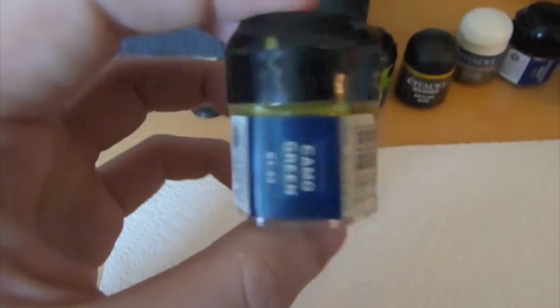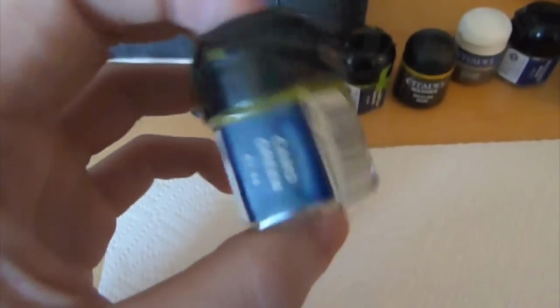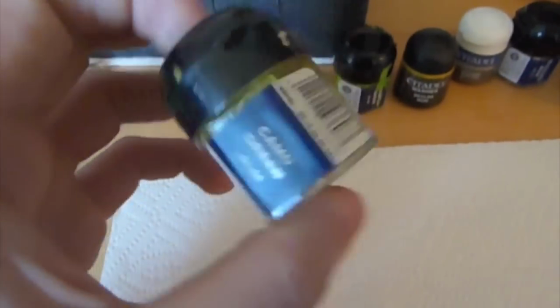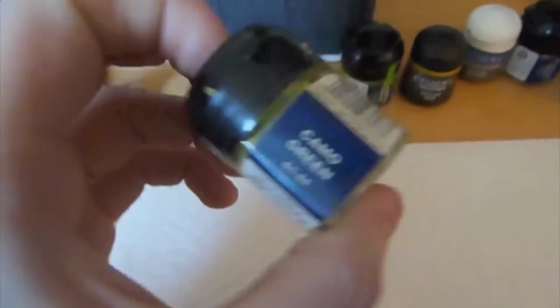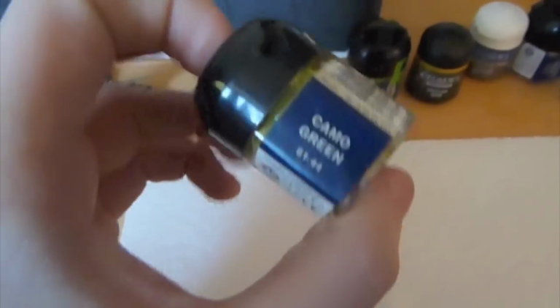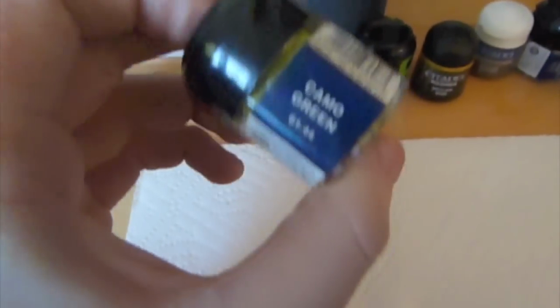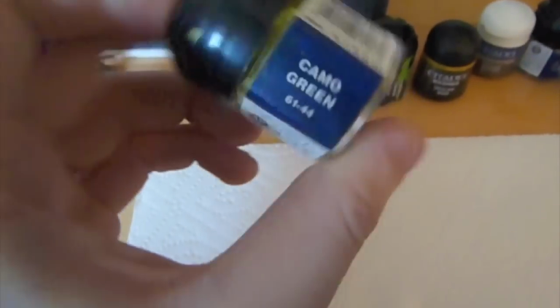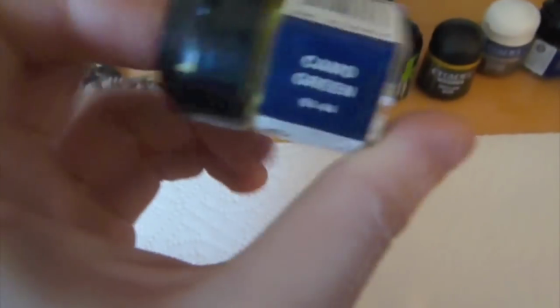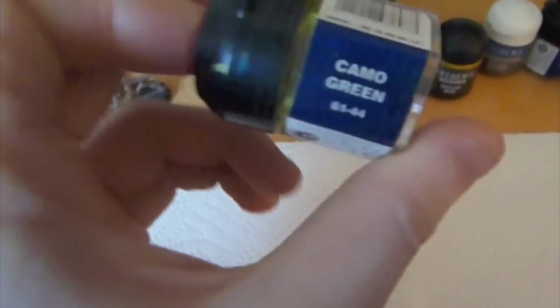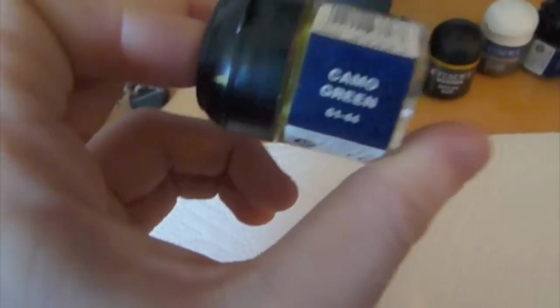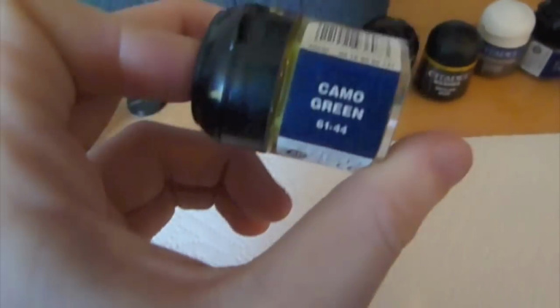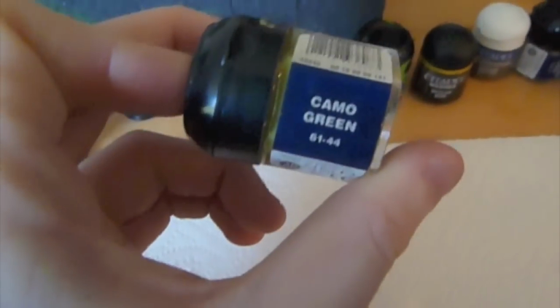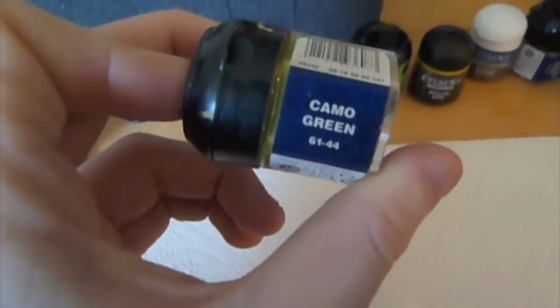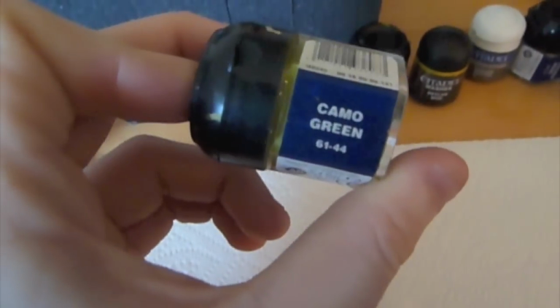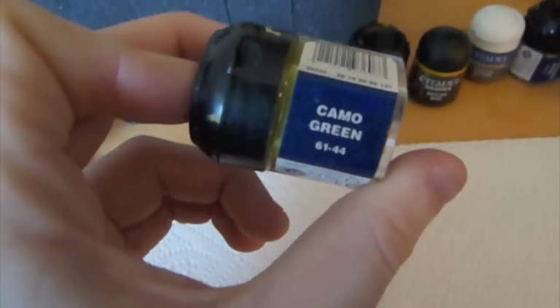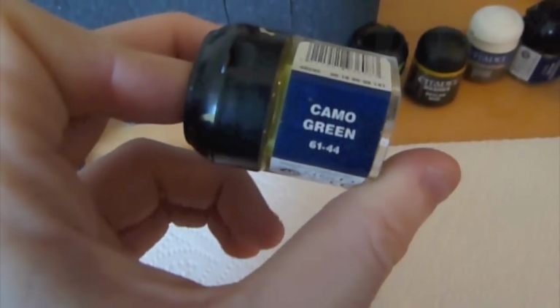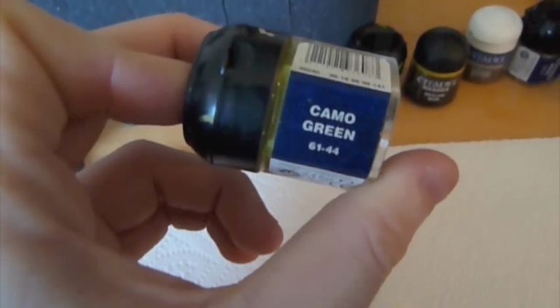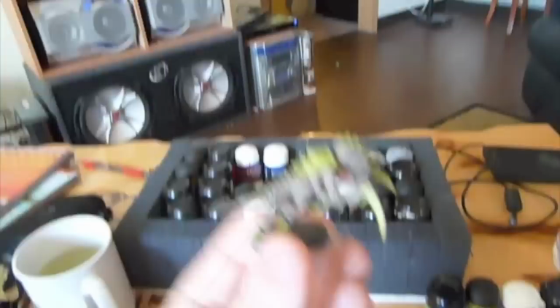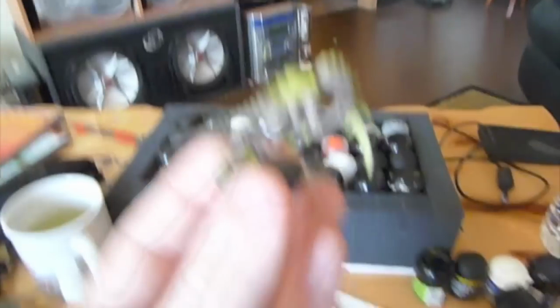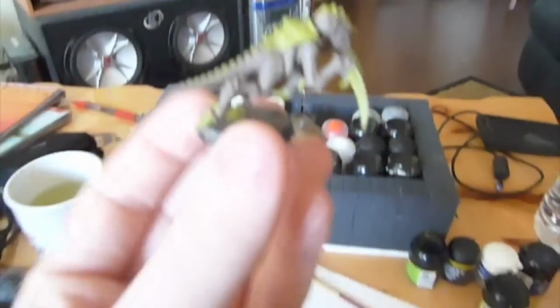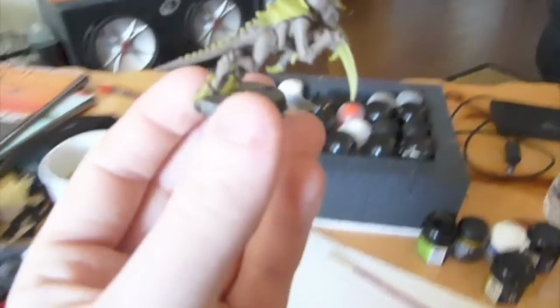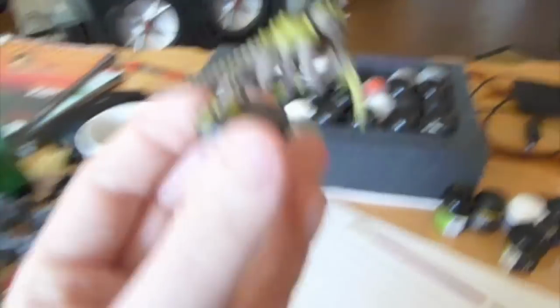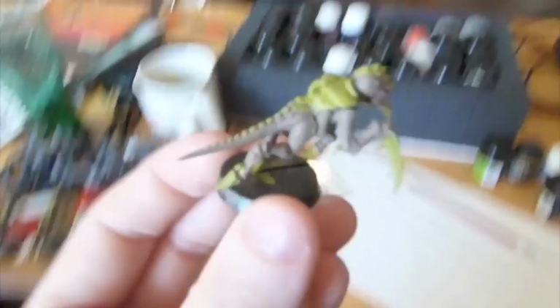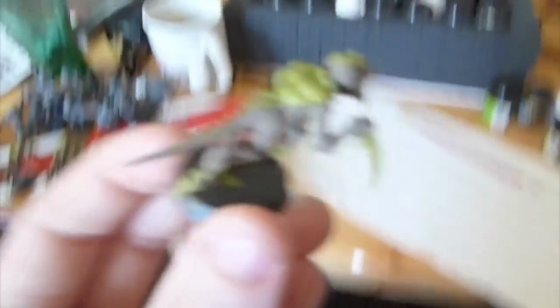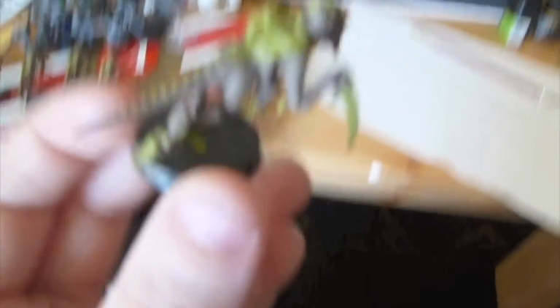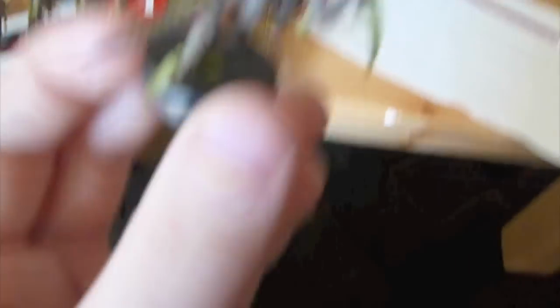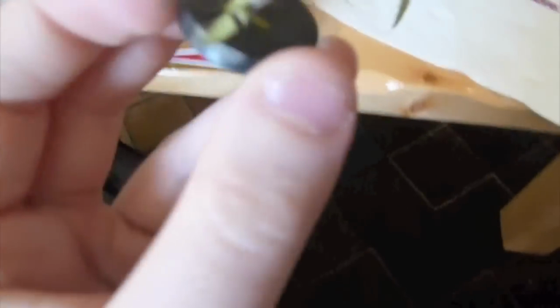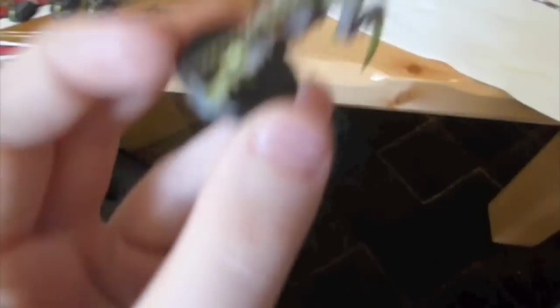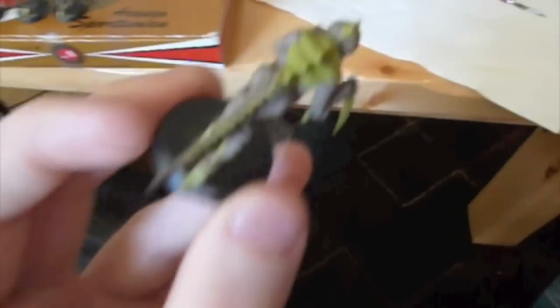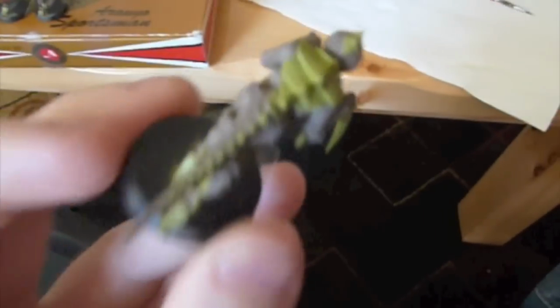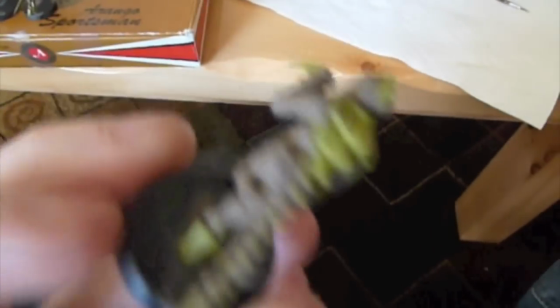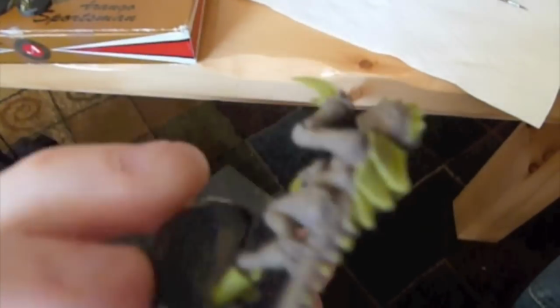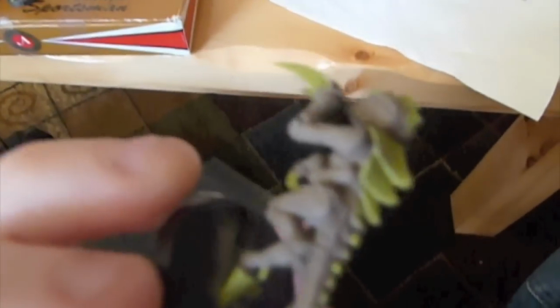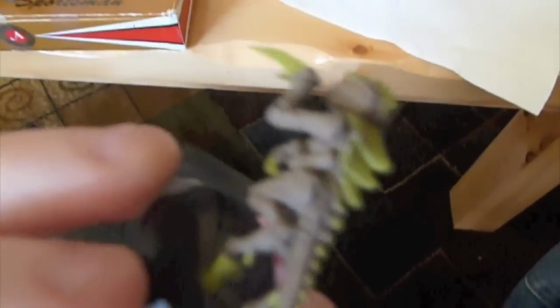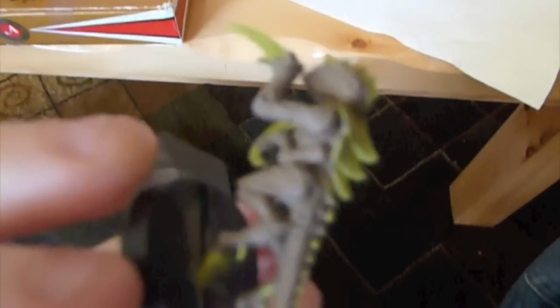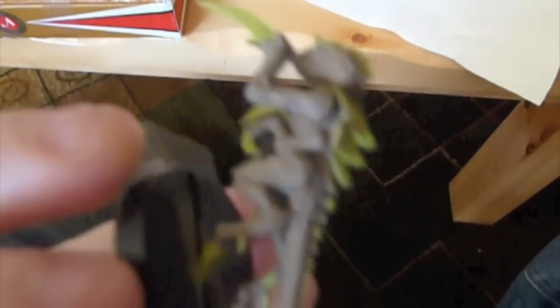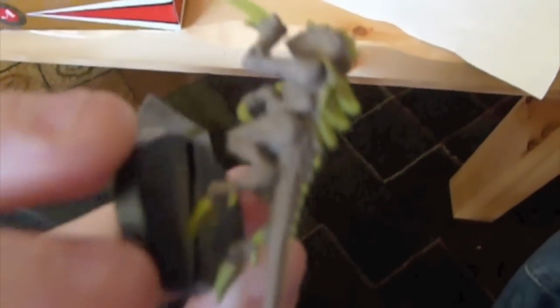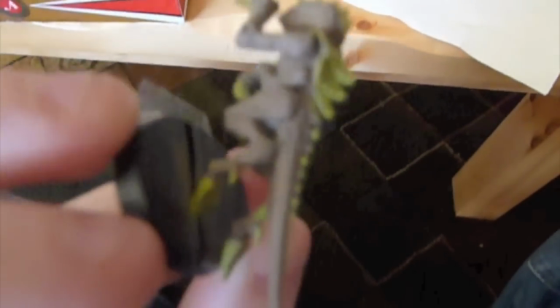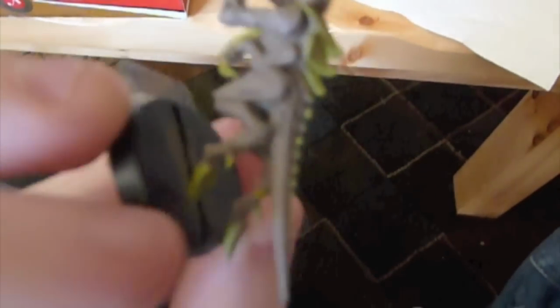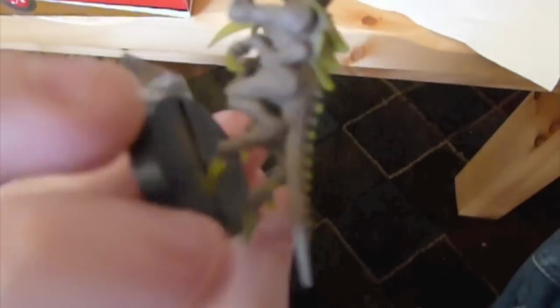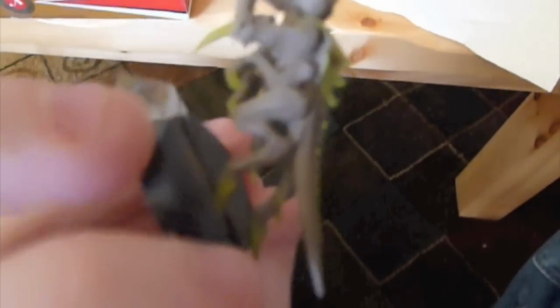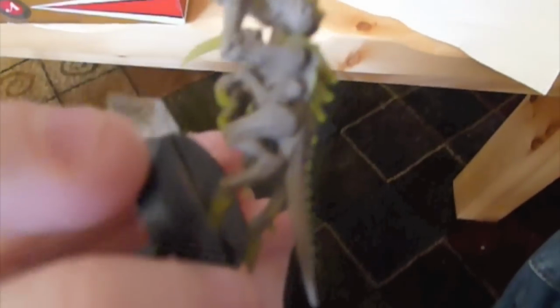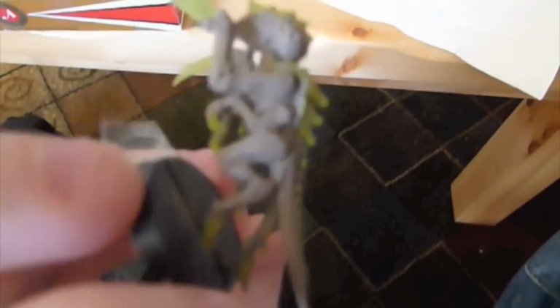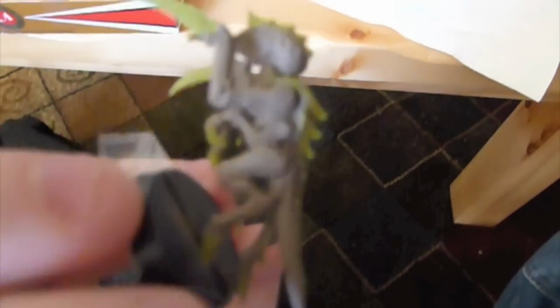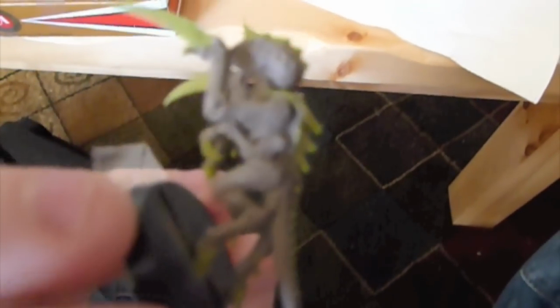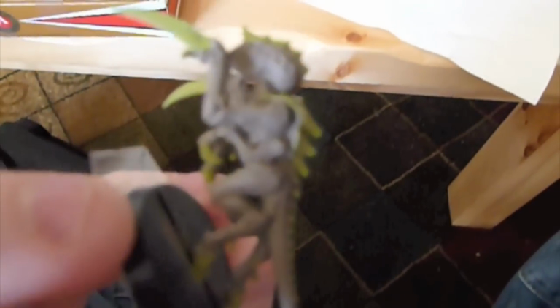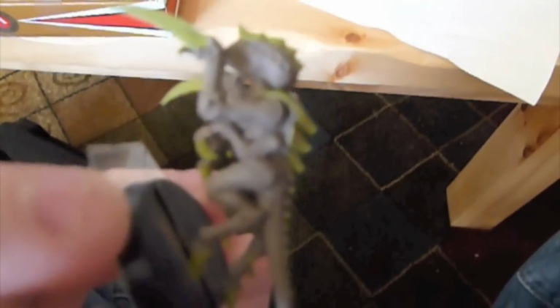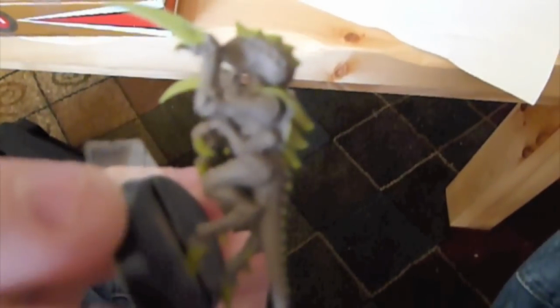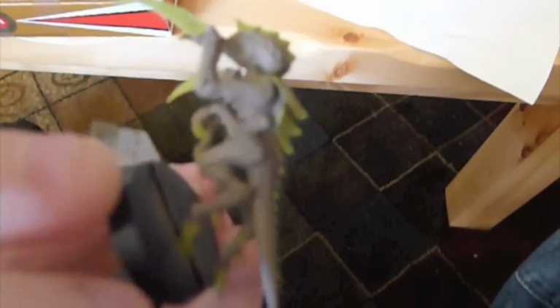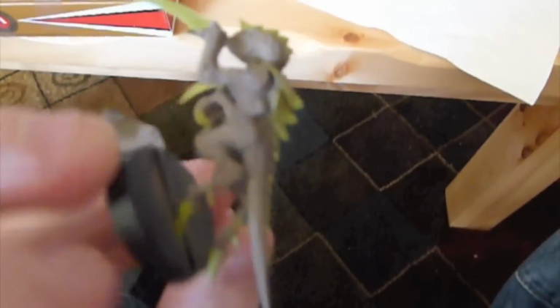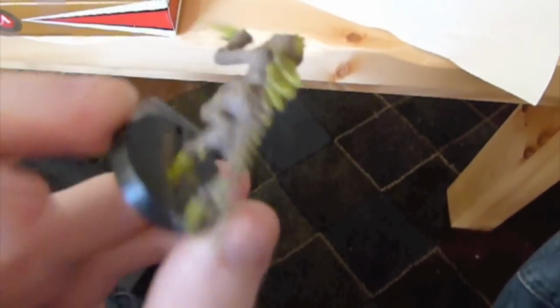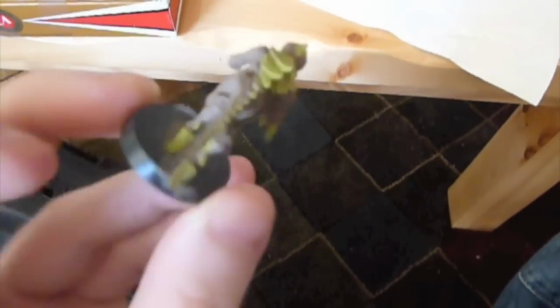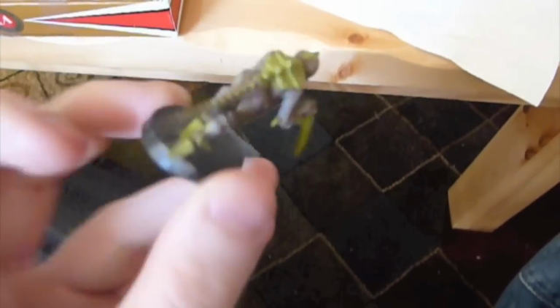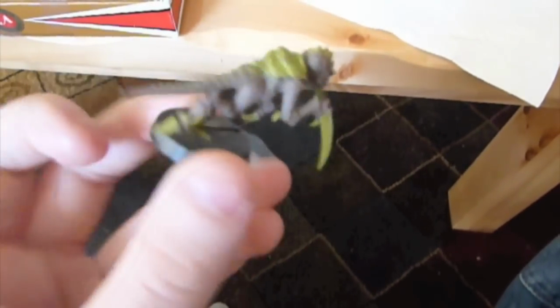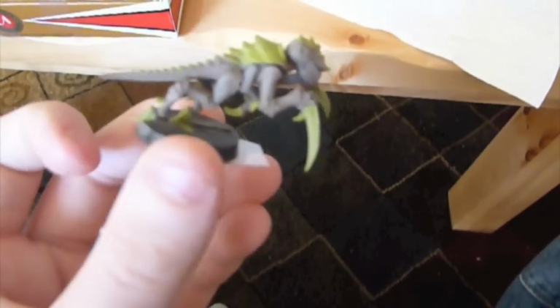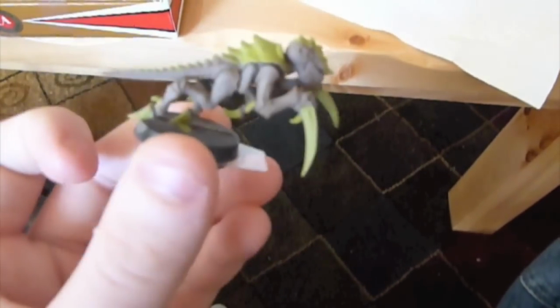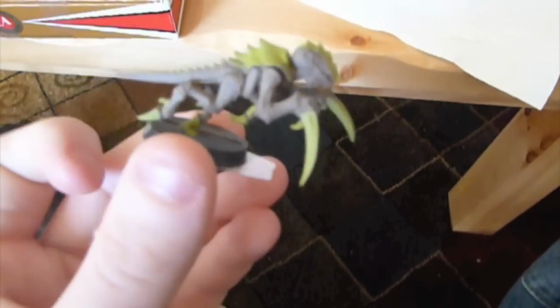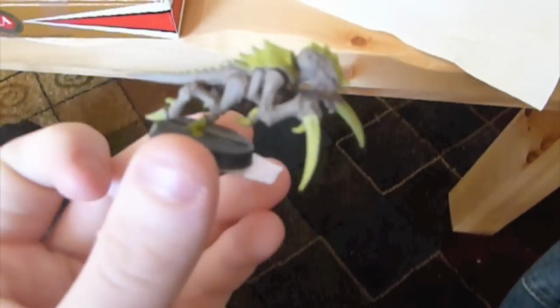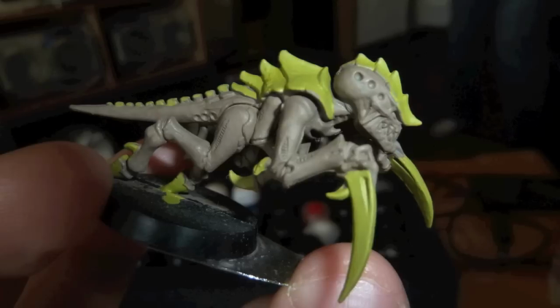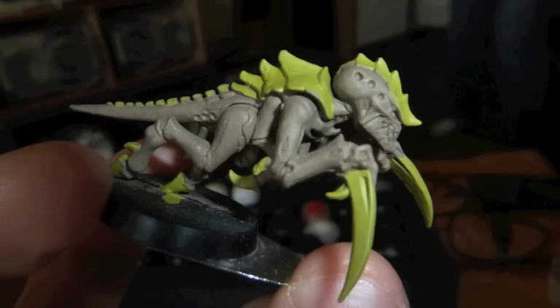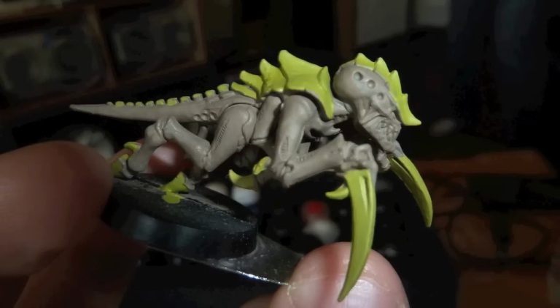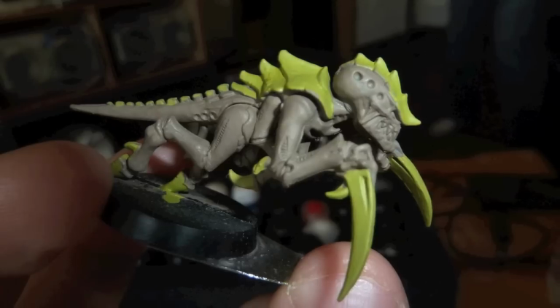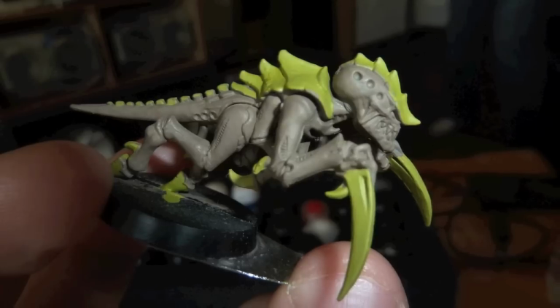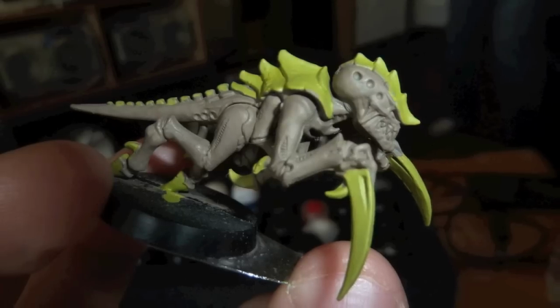Next we go to camo green for all the carapace, claws, hooves, hooks — all those things, as you can see here.